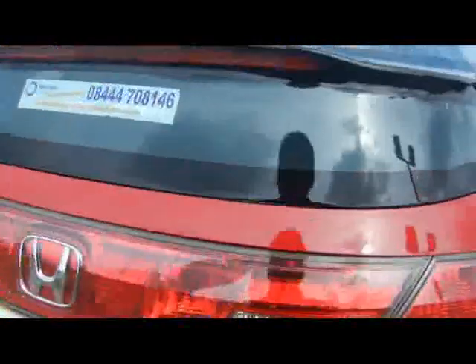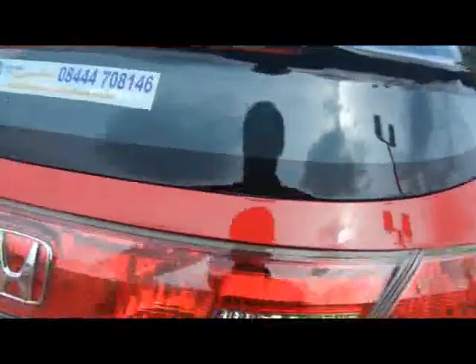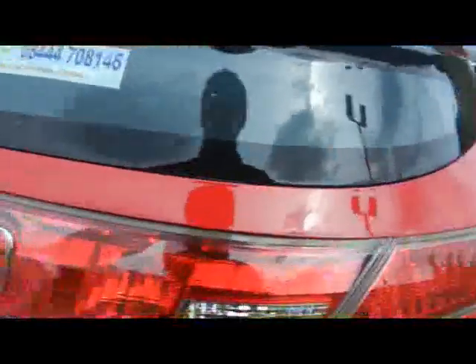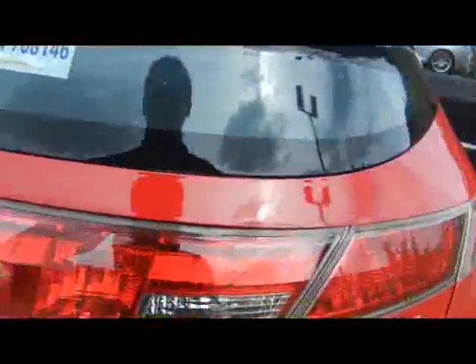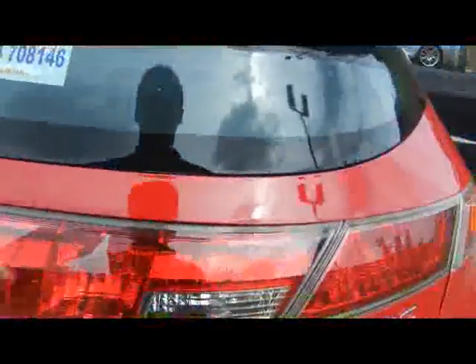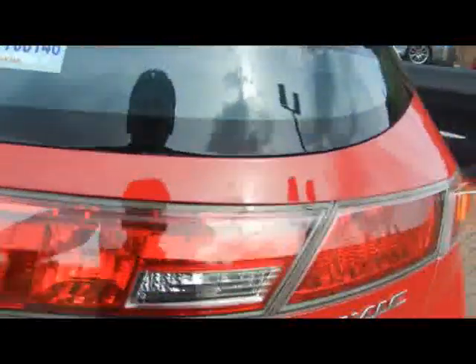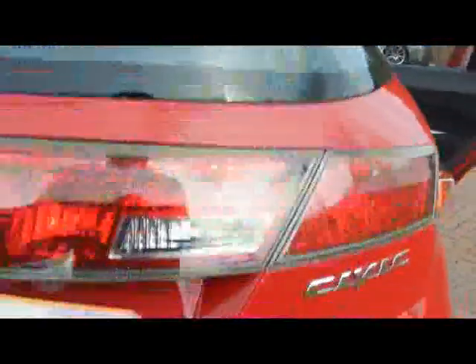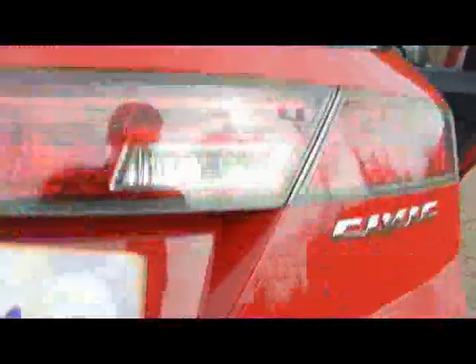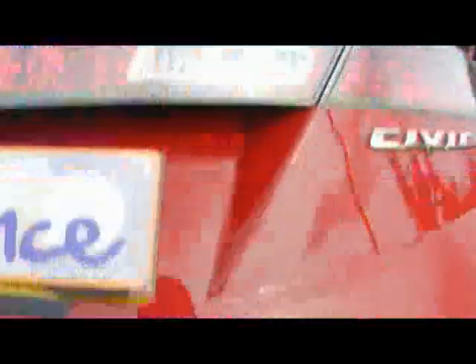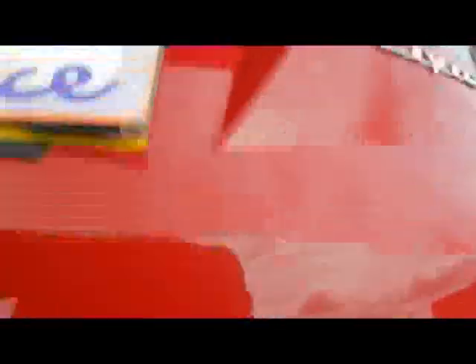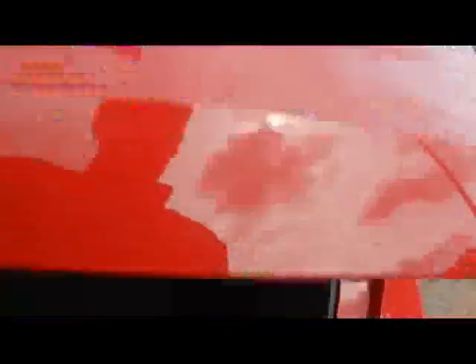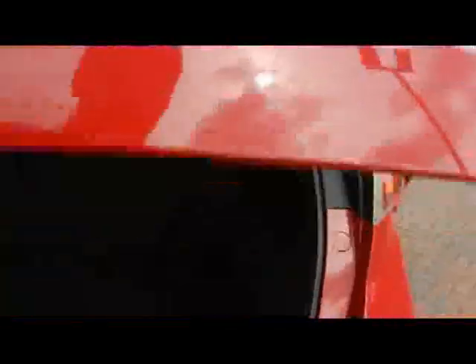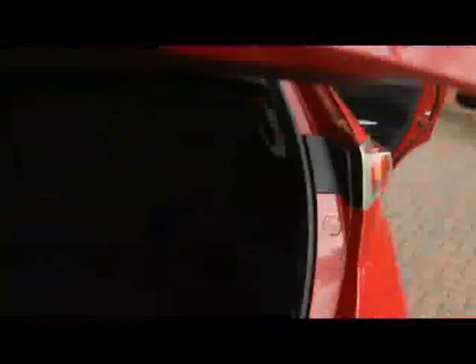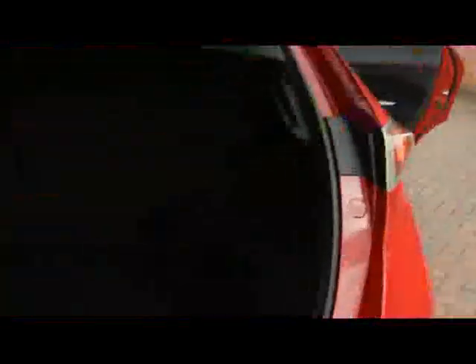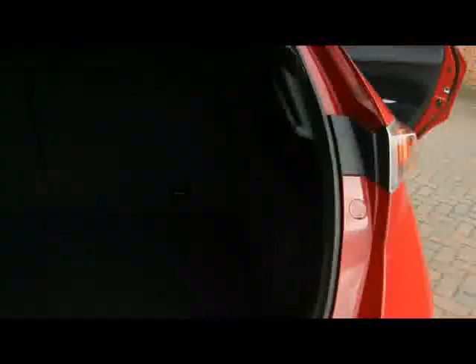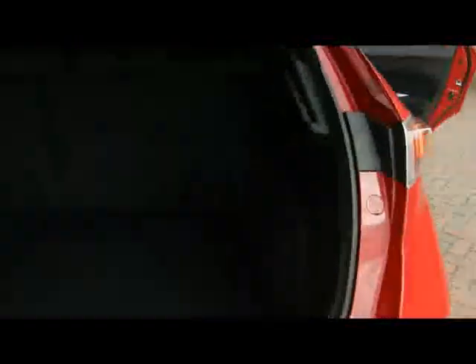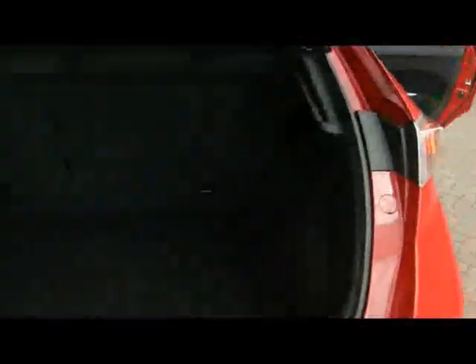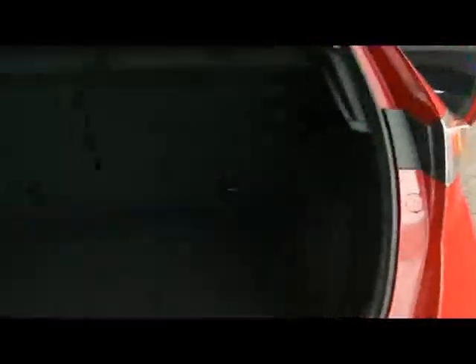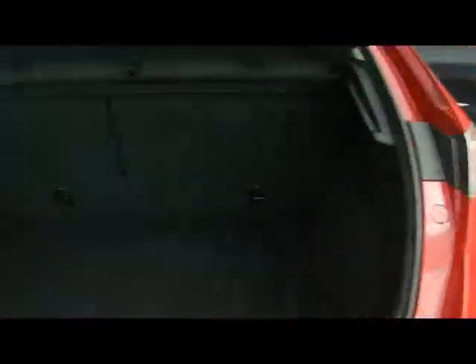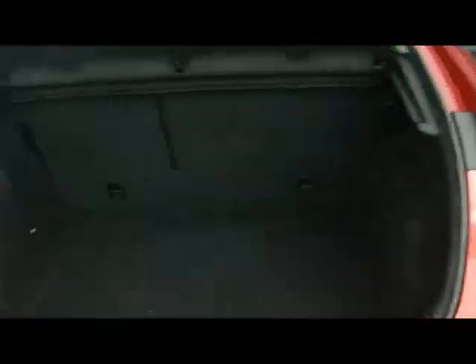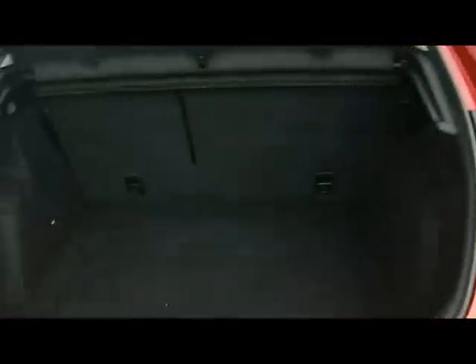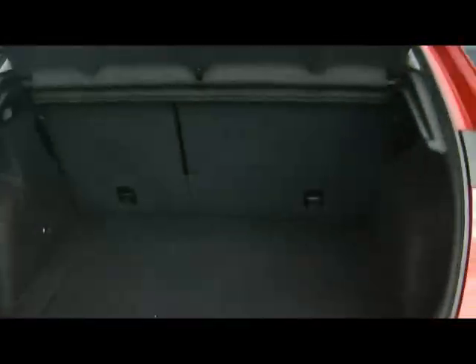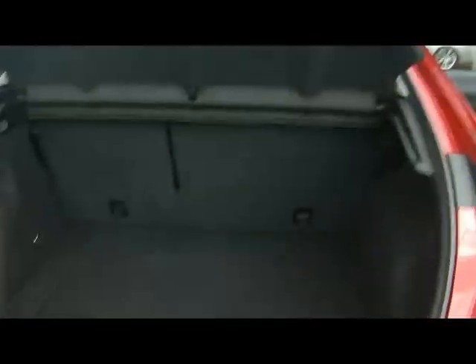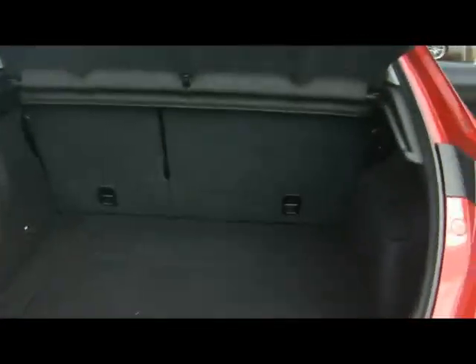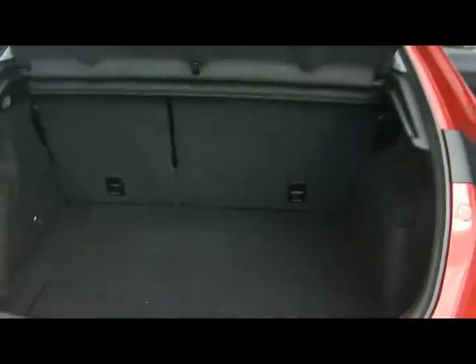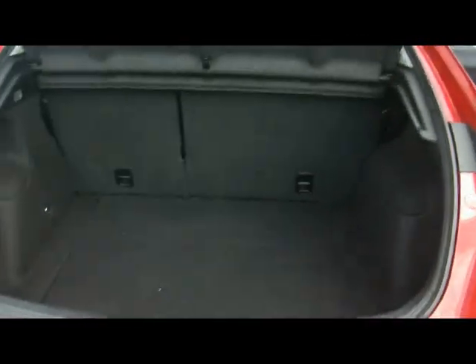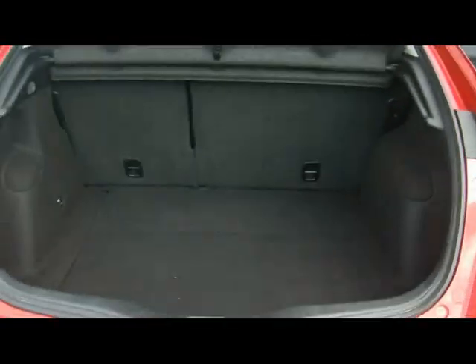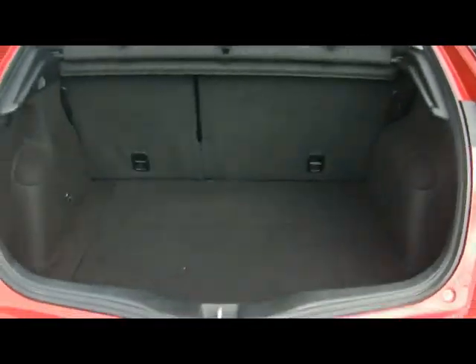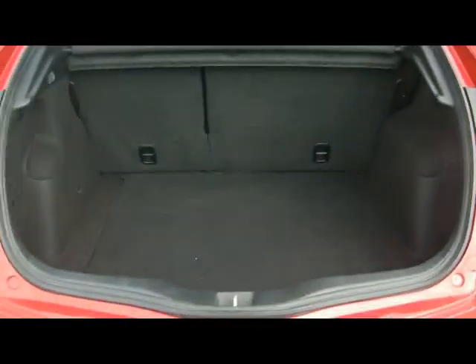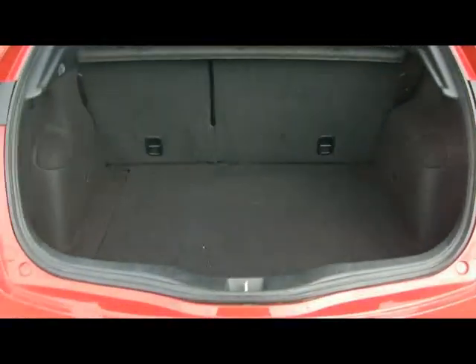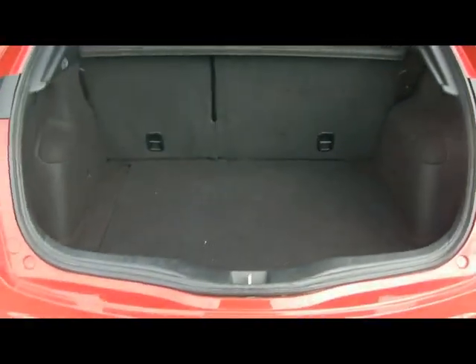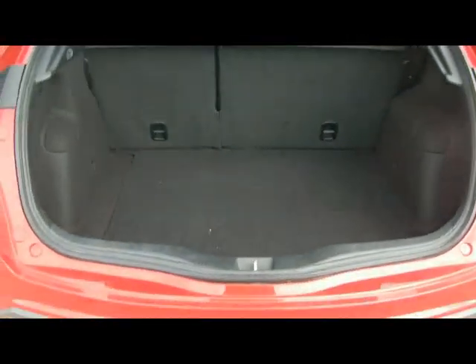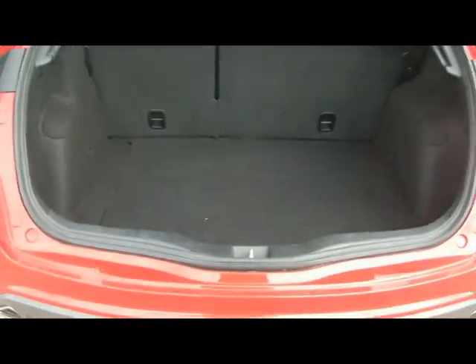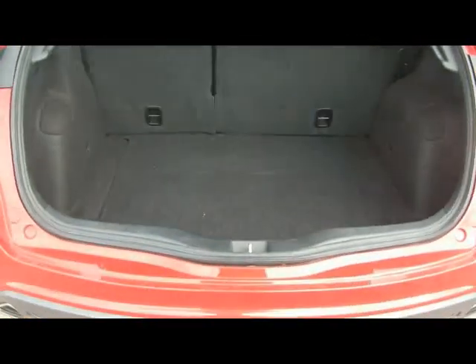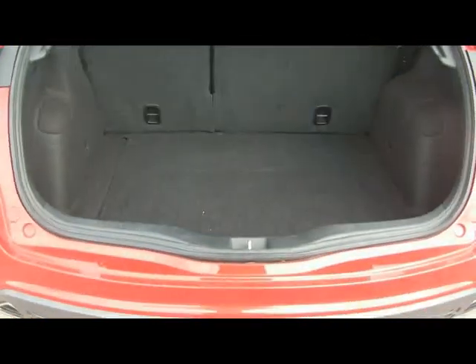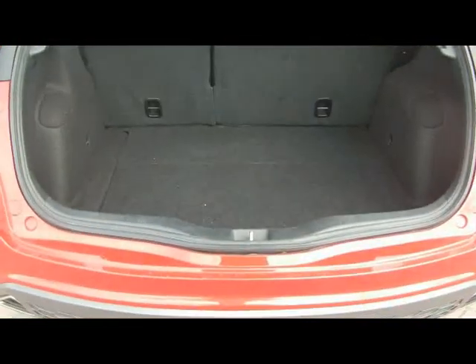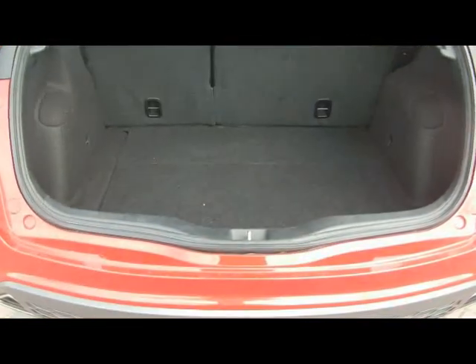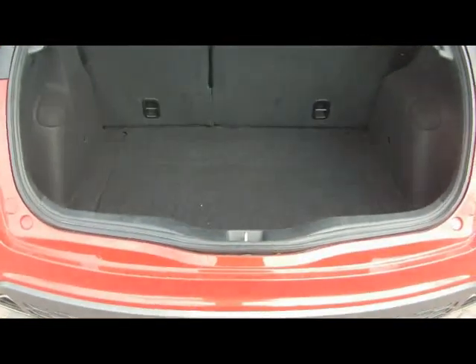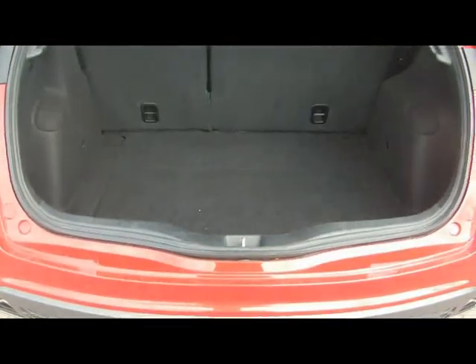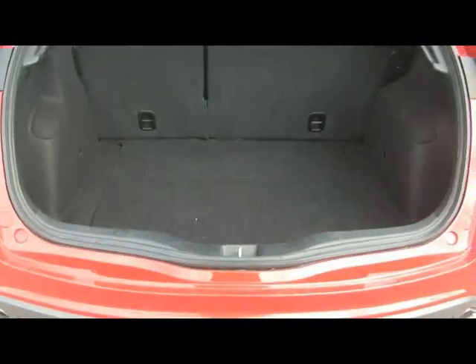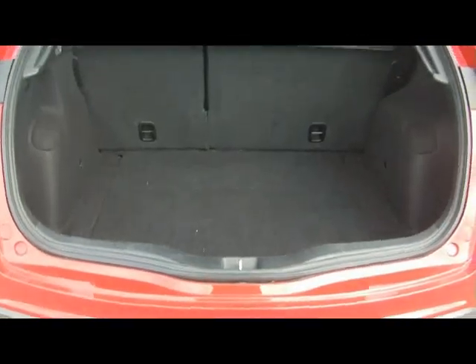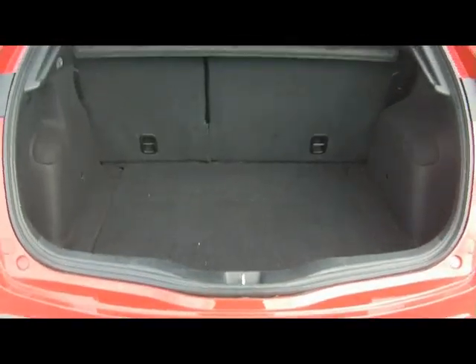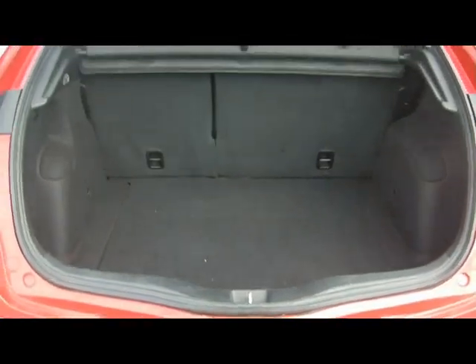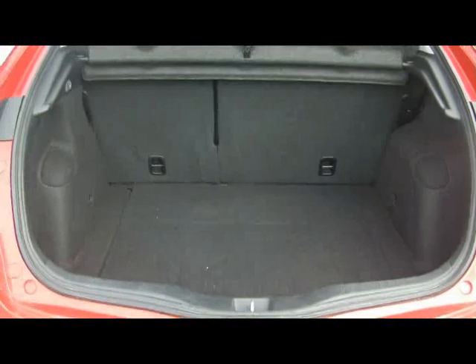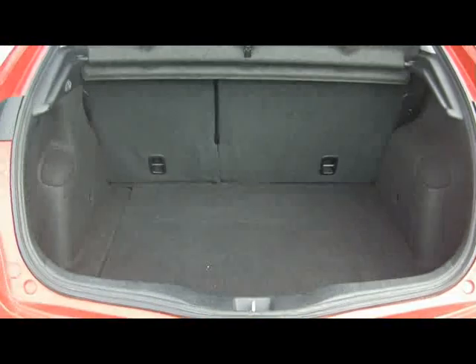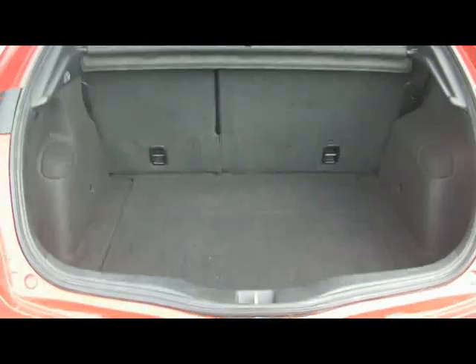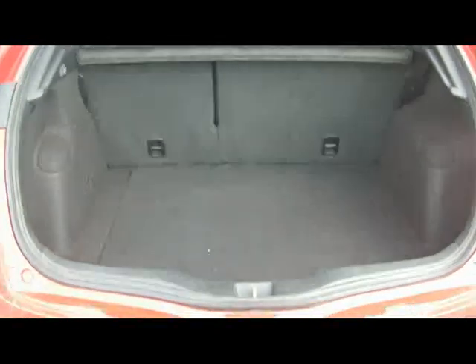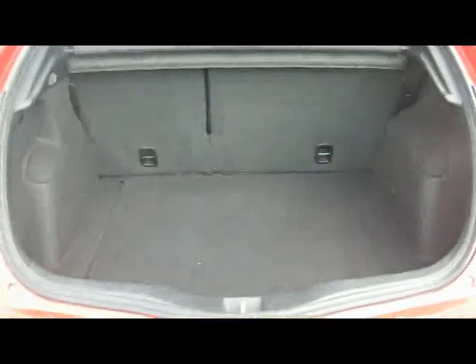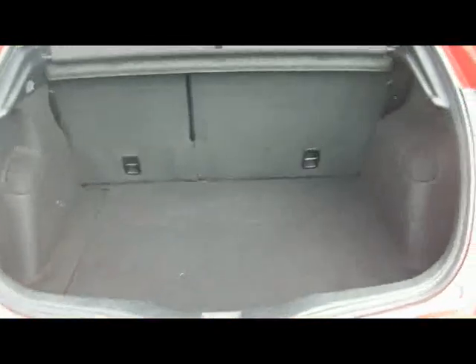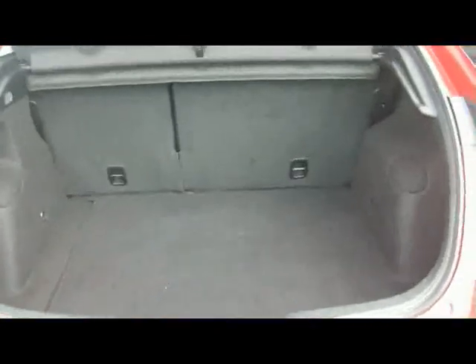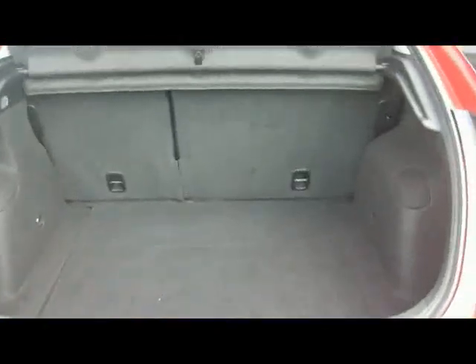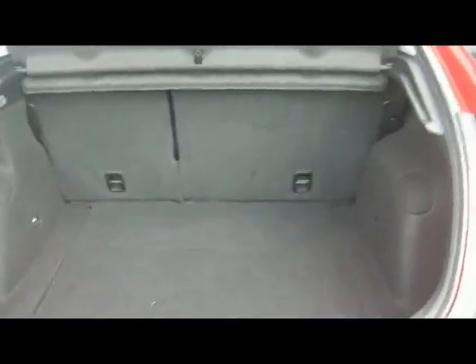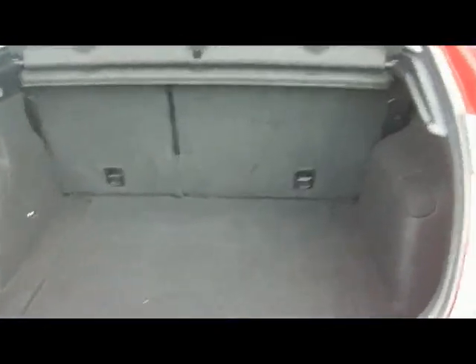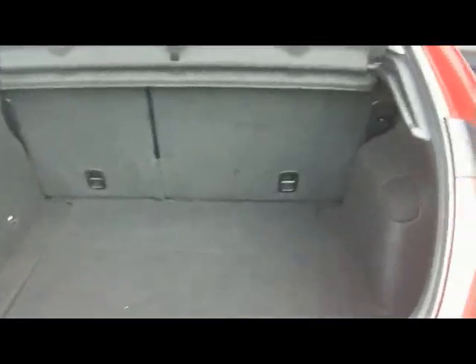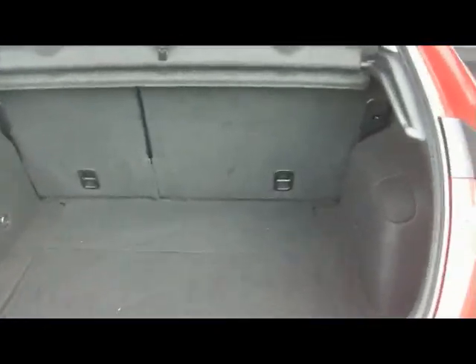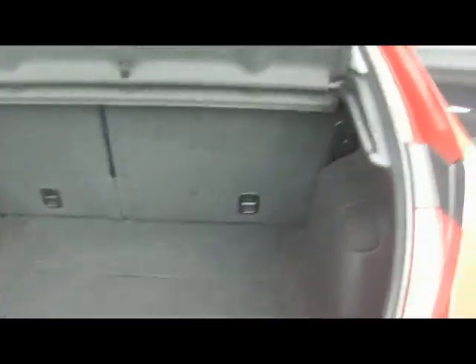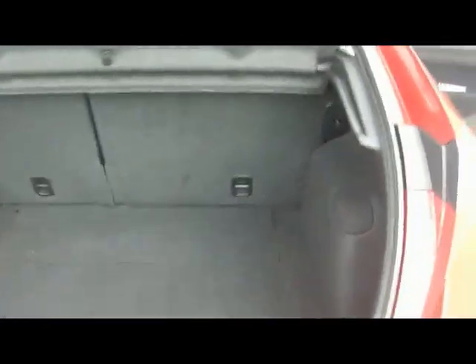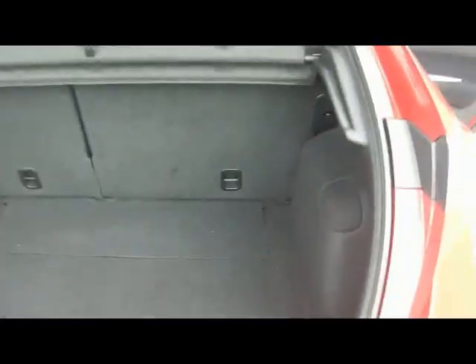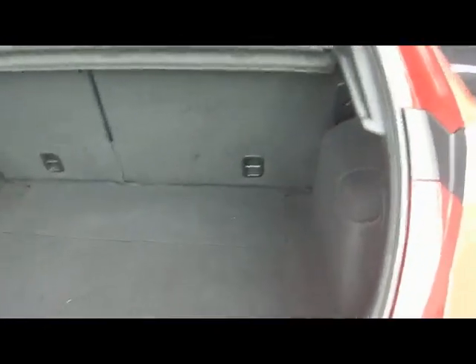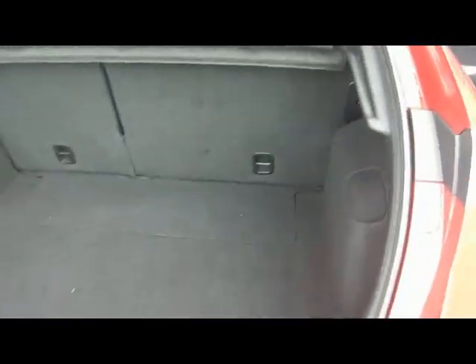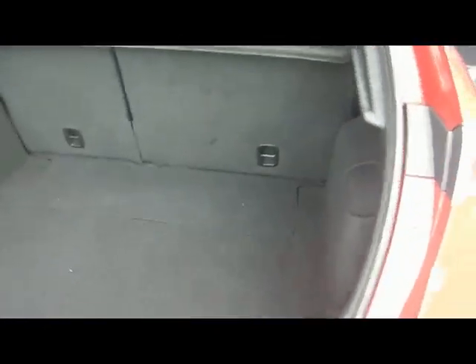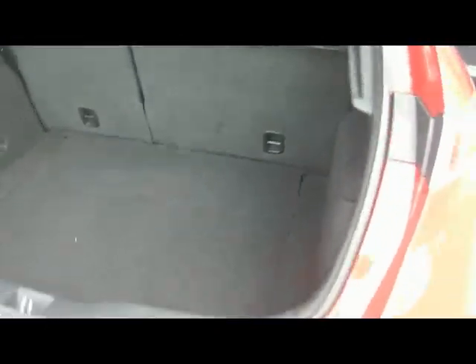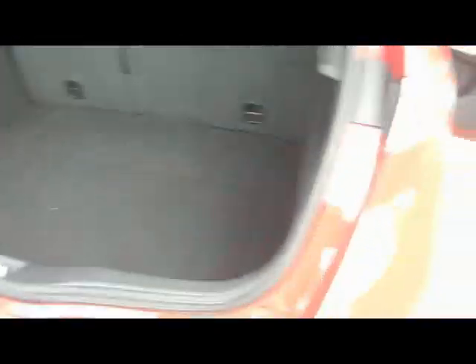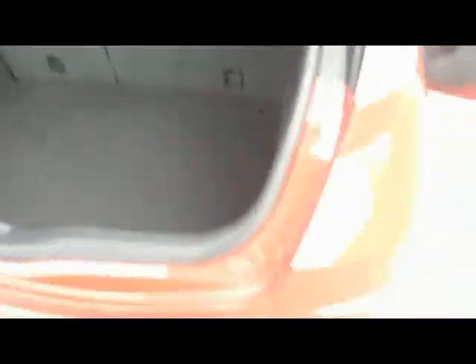Let's open up the boot. Really spacious boot considering the size of the car.